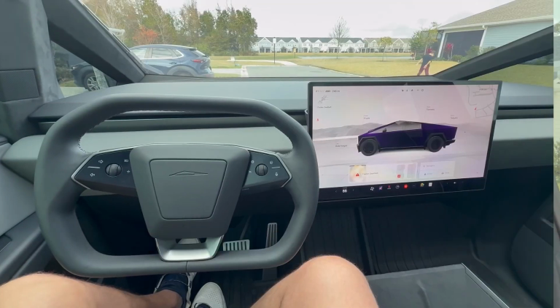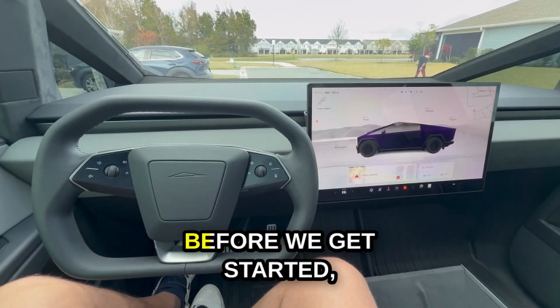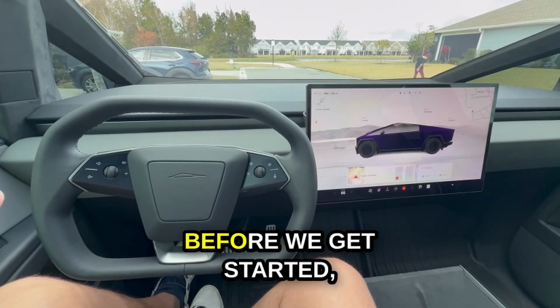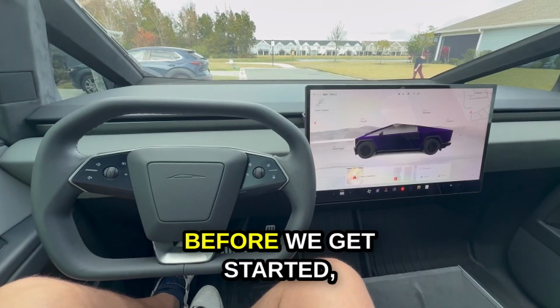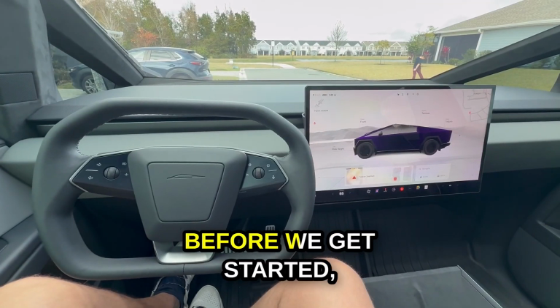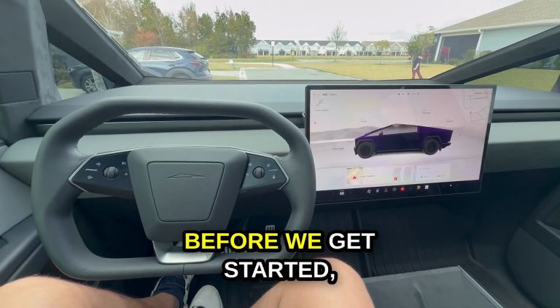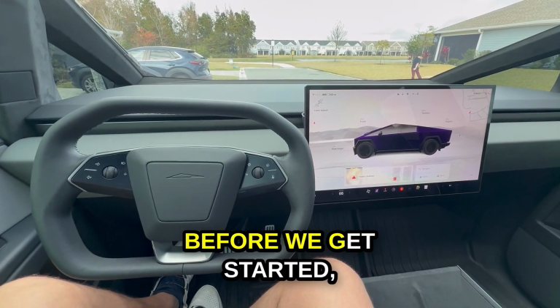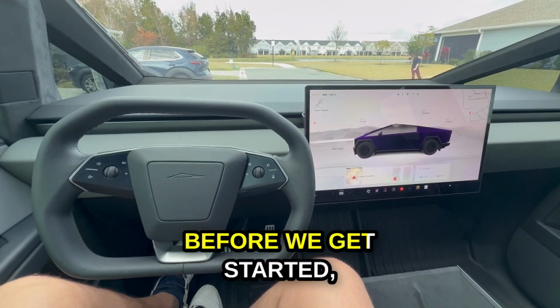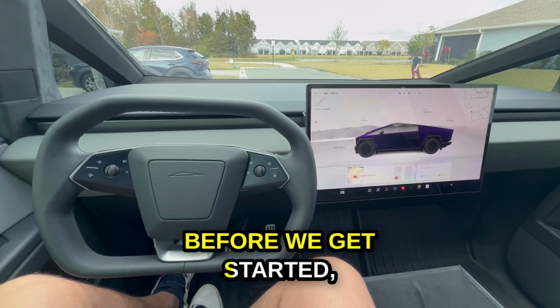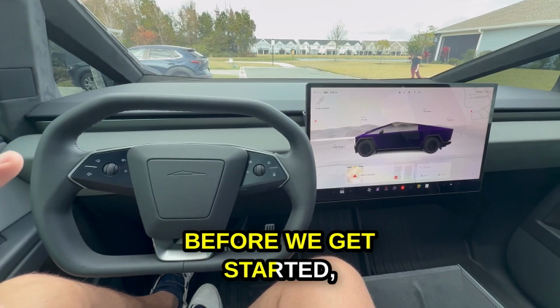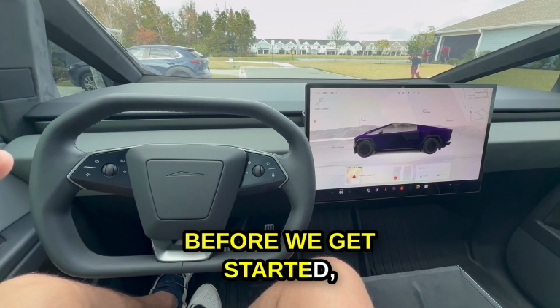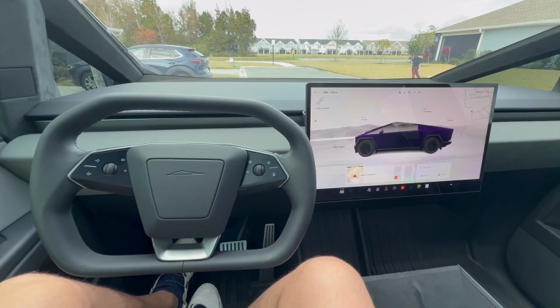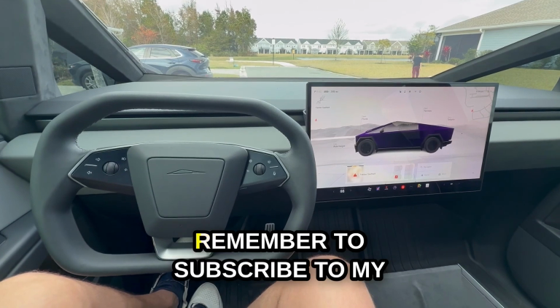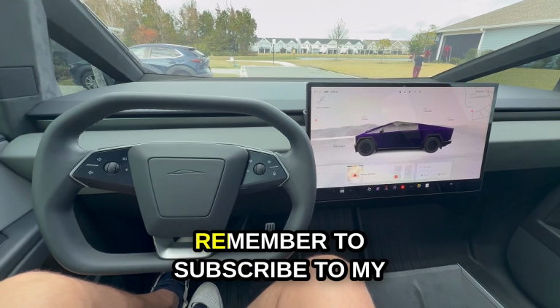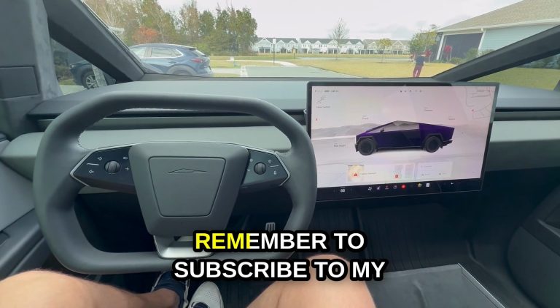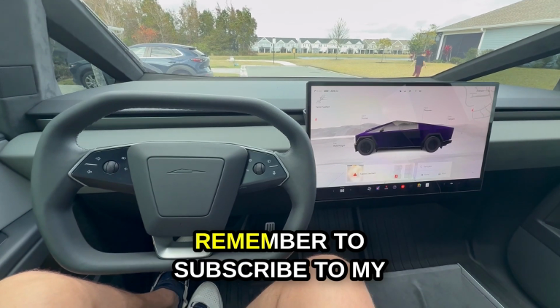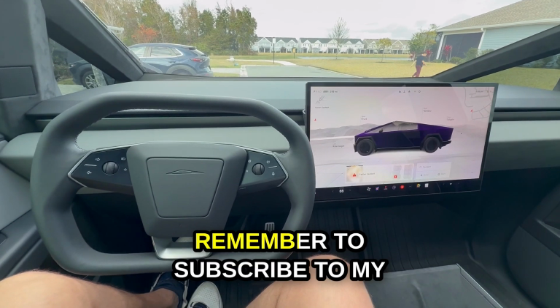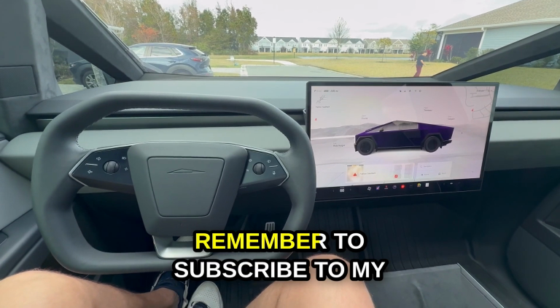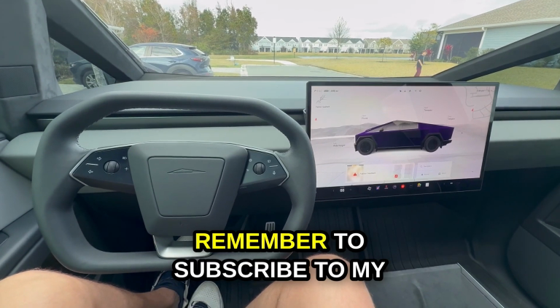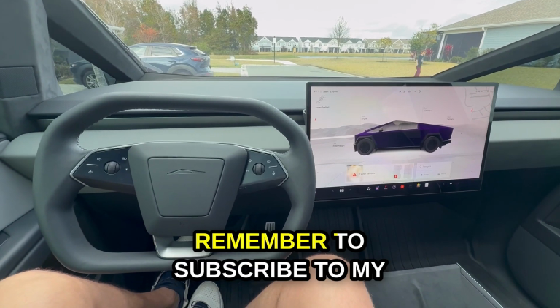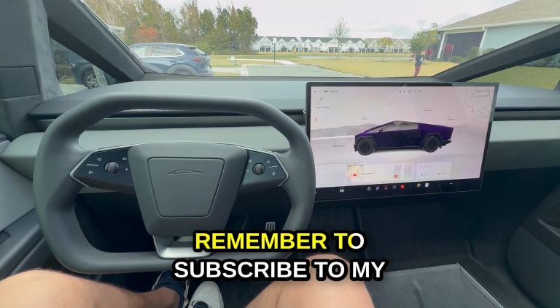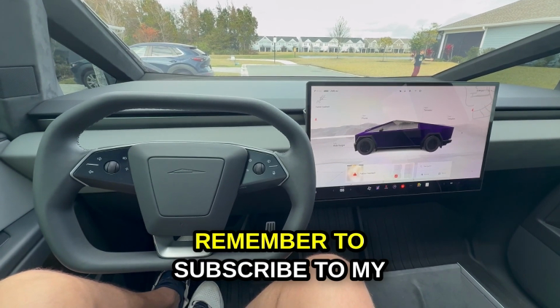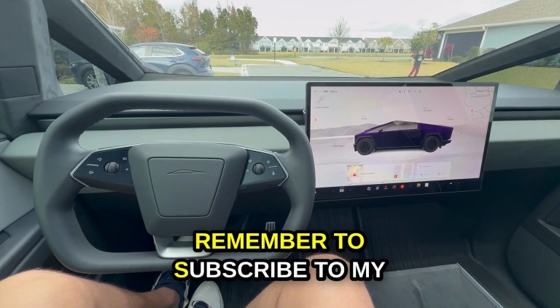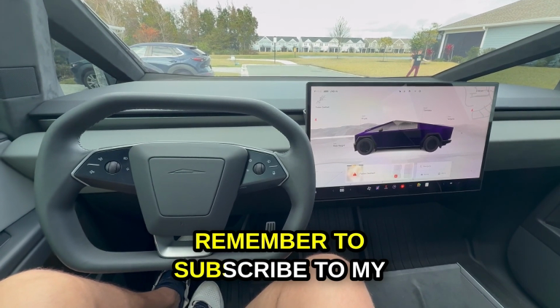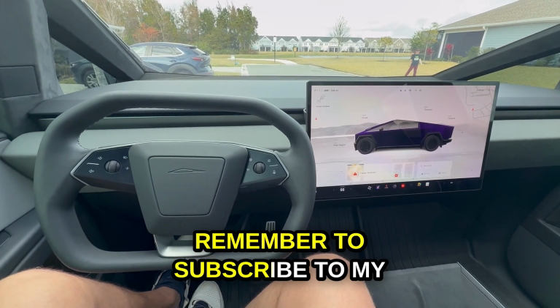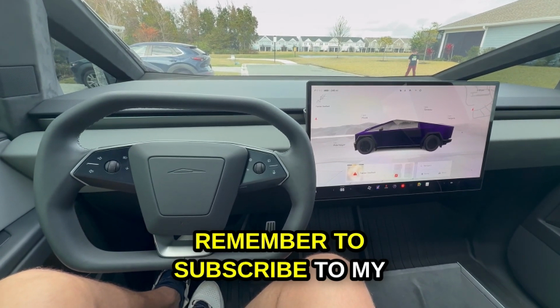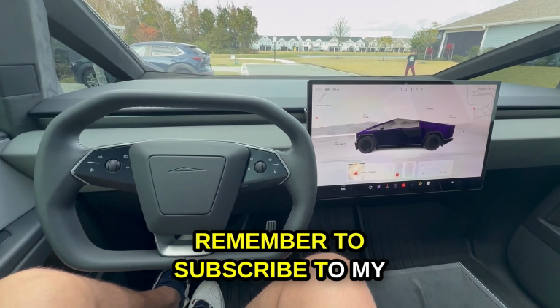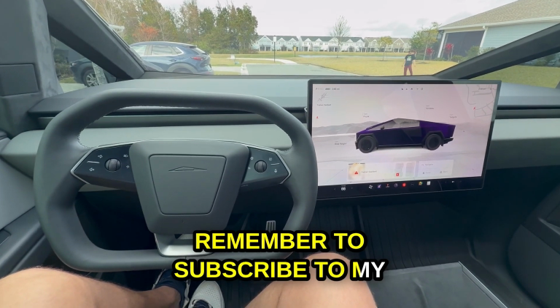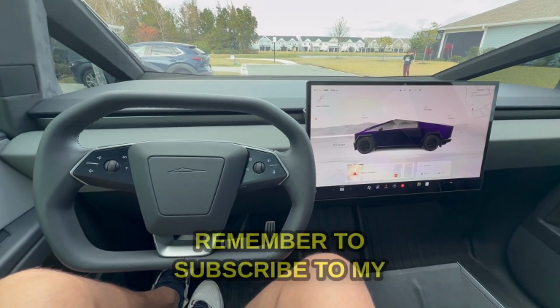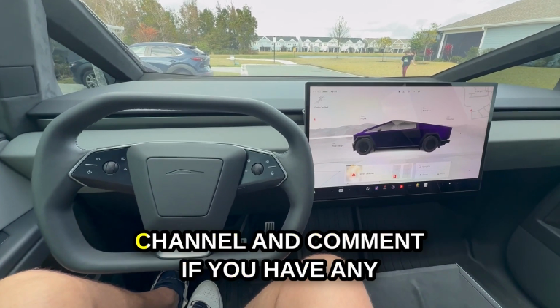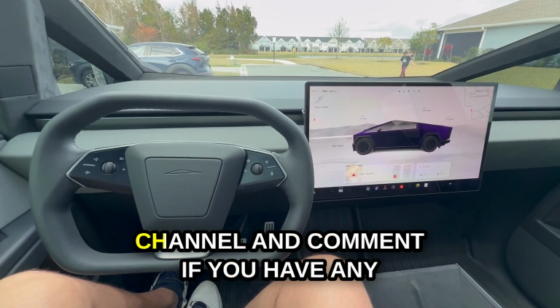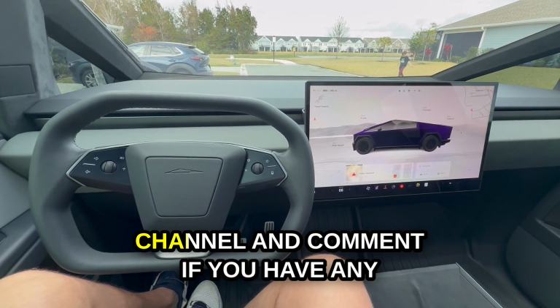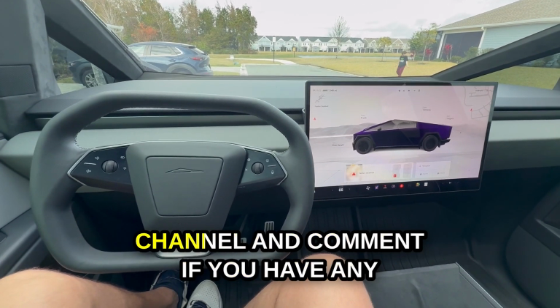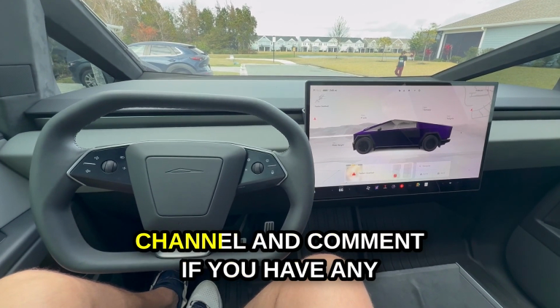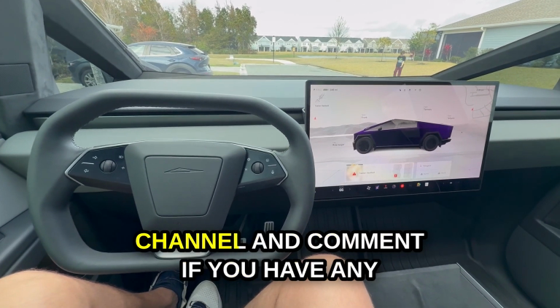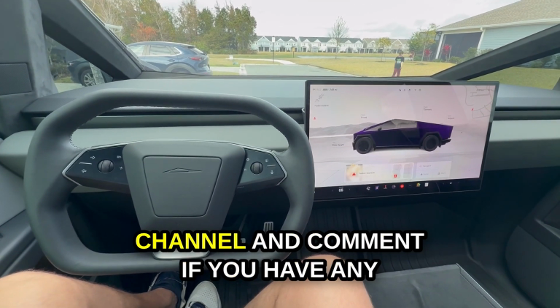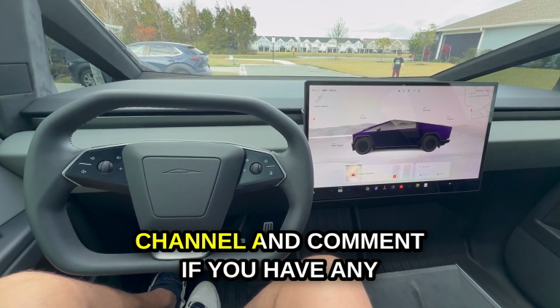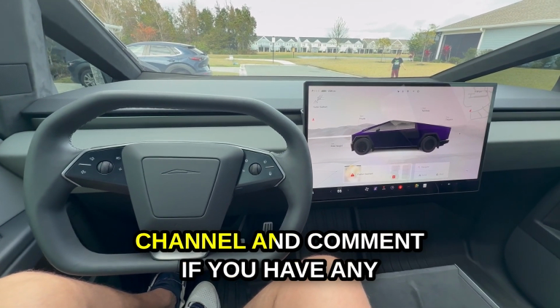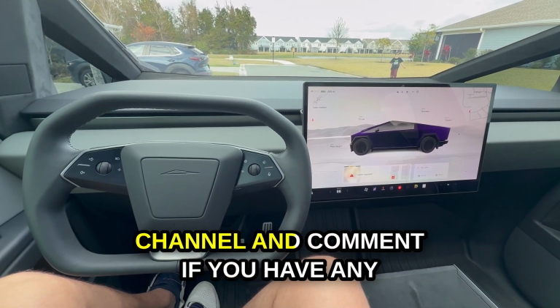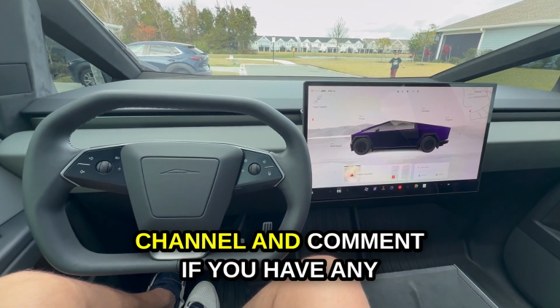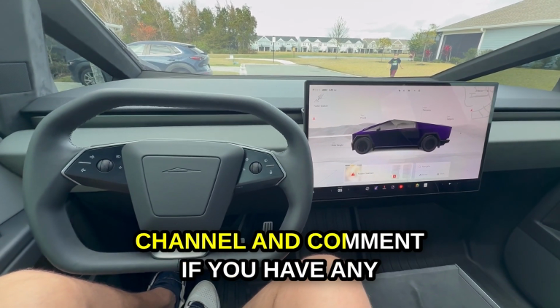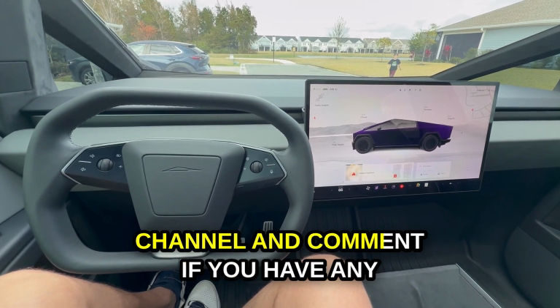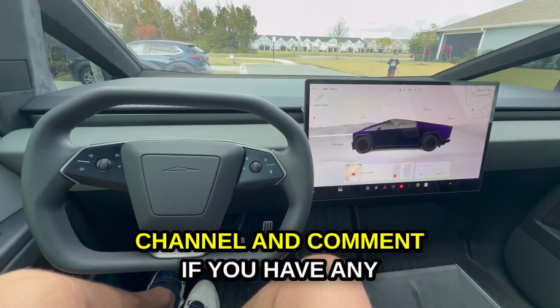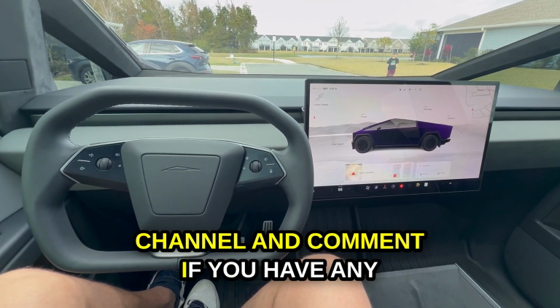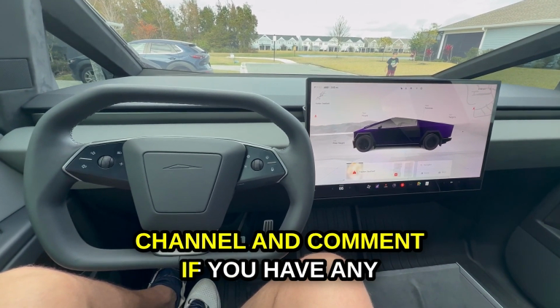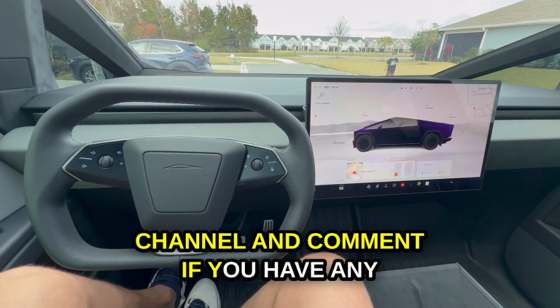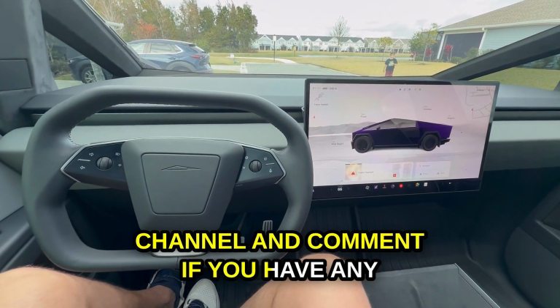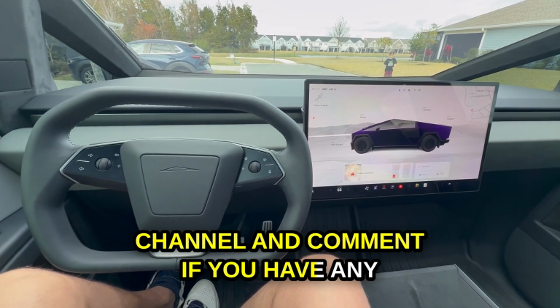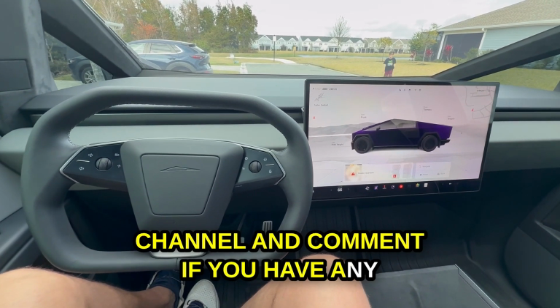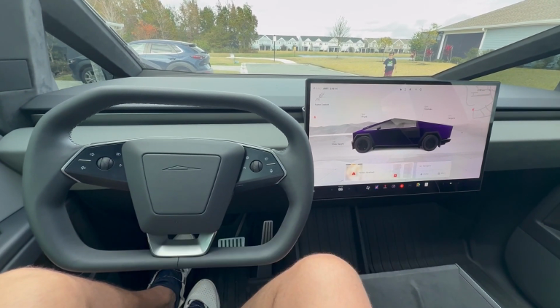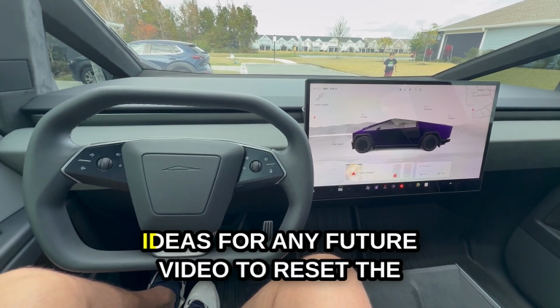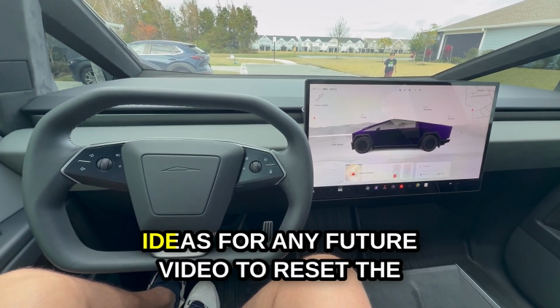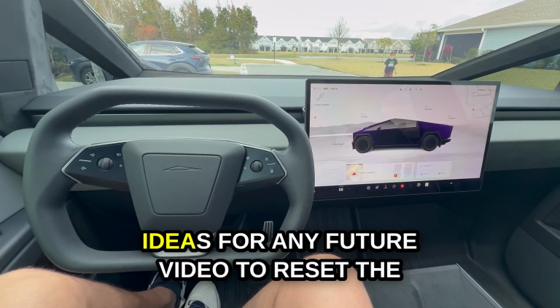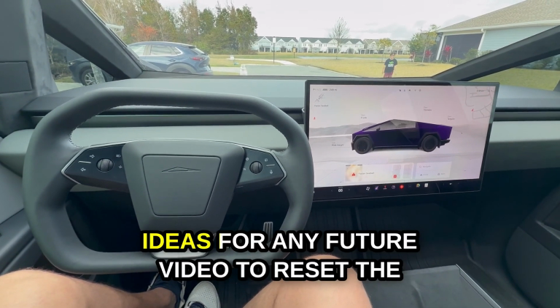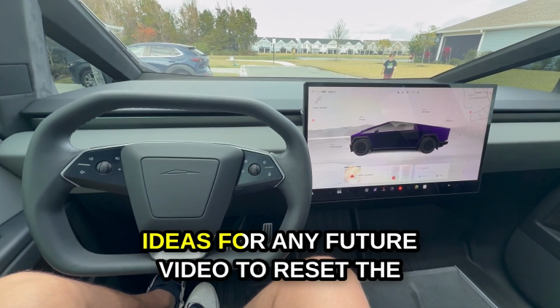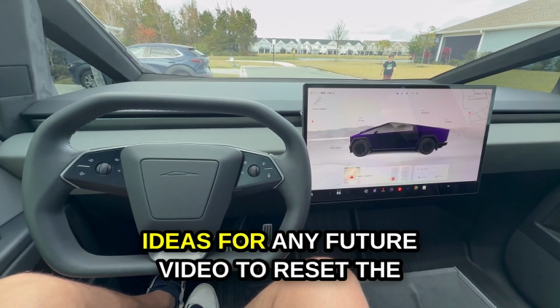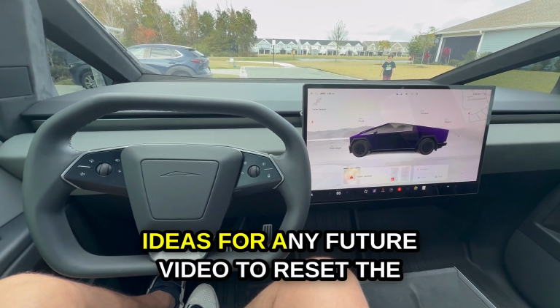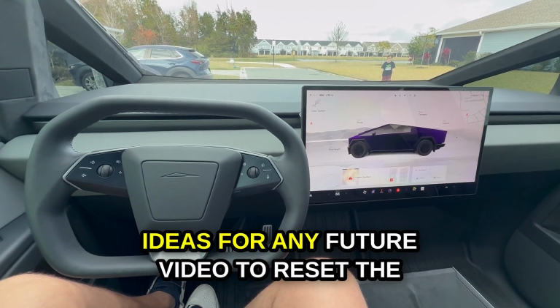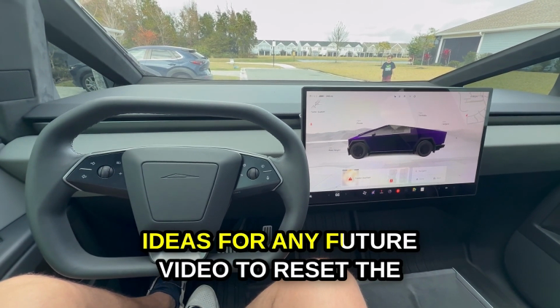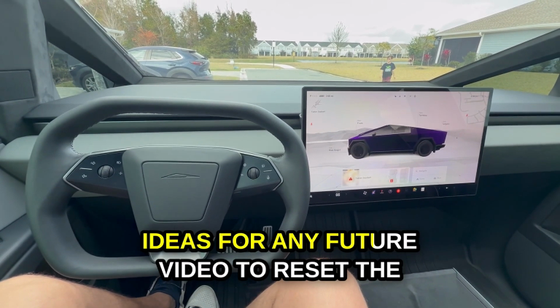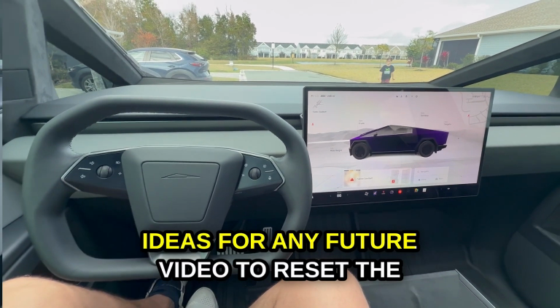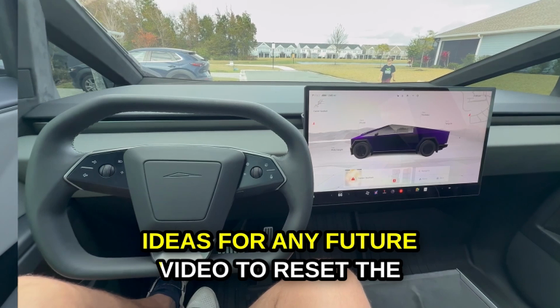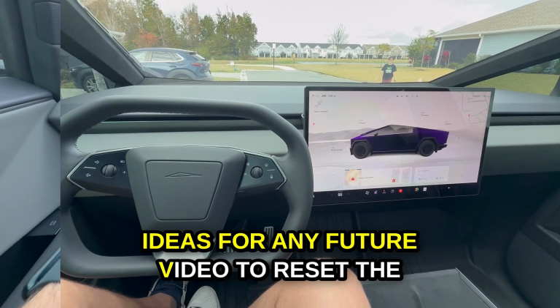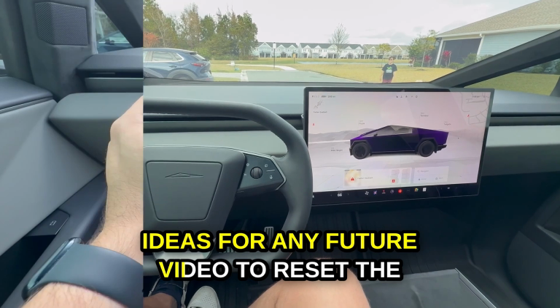Before we get started, remember to subscribe to my channel and comment if you have any ideas for any future video.